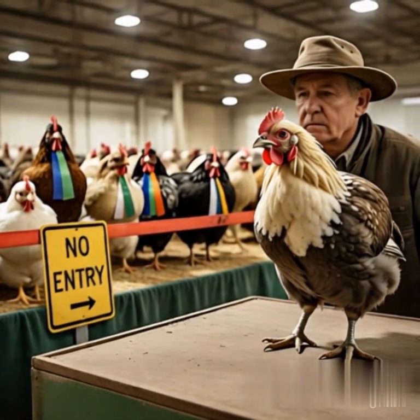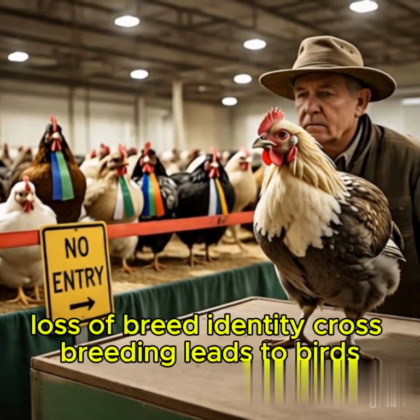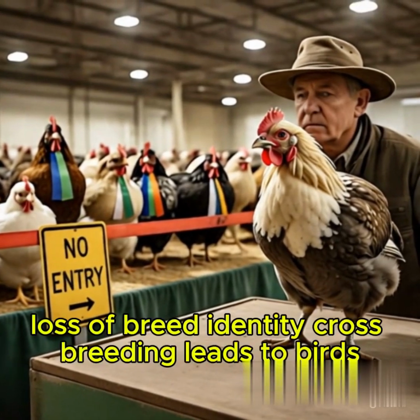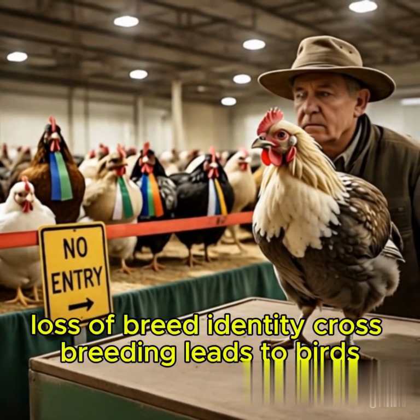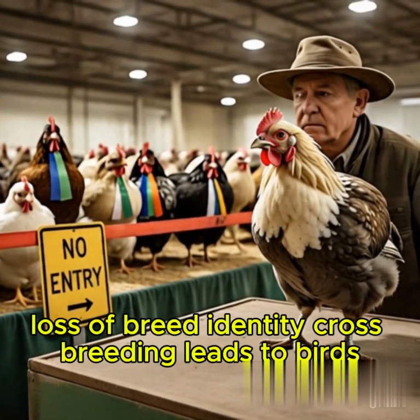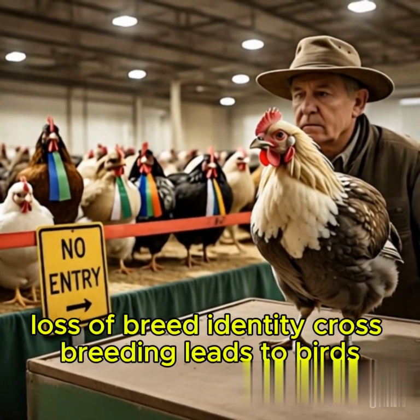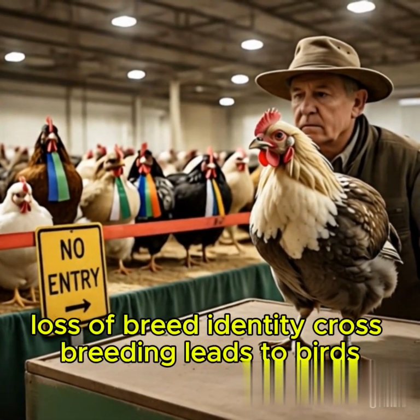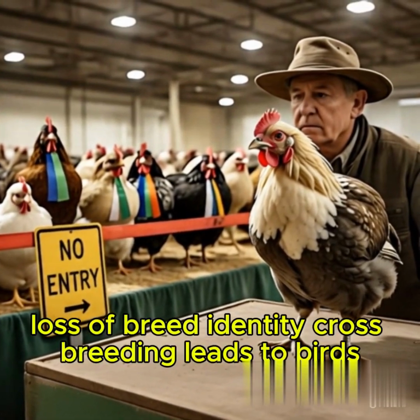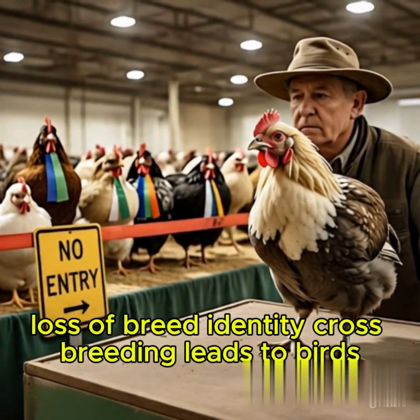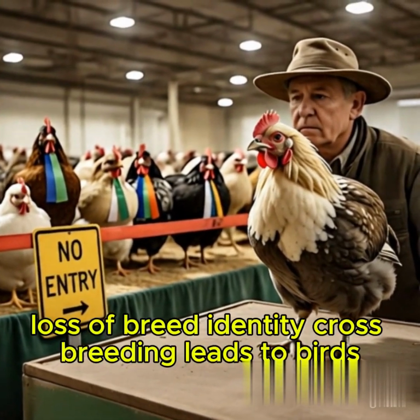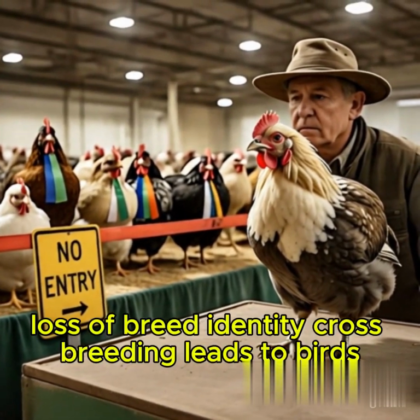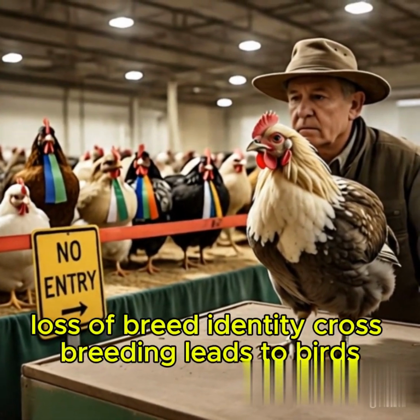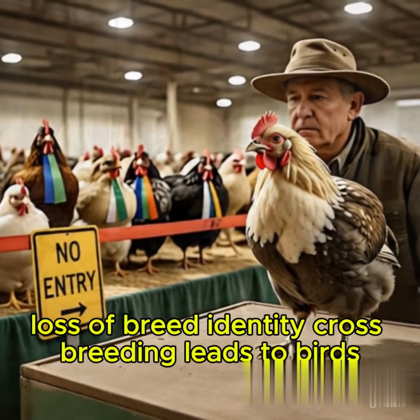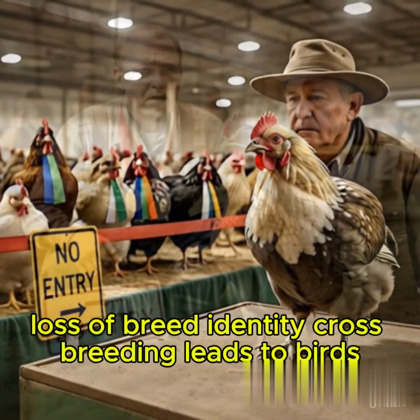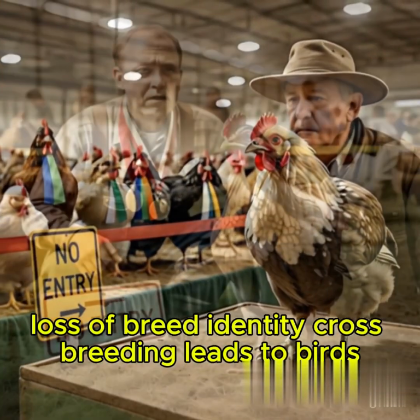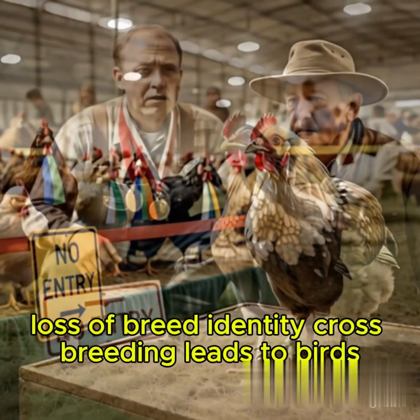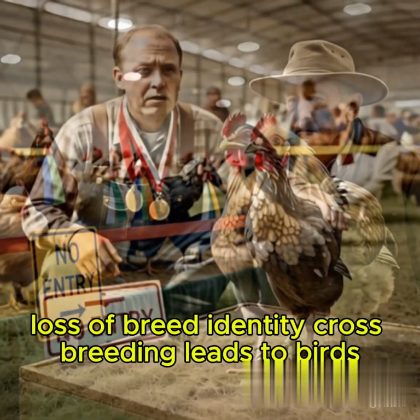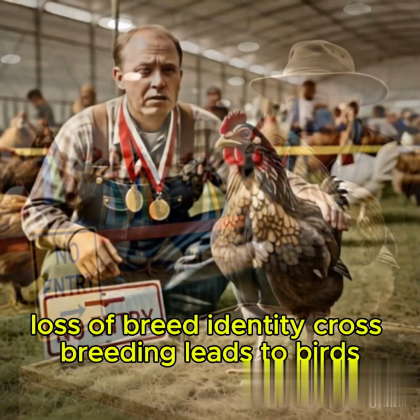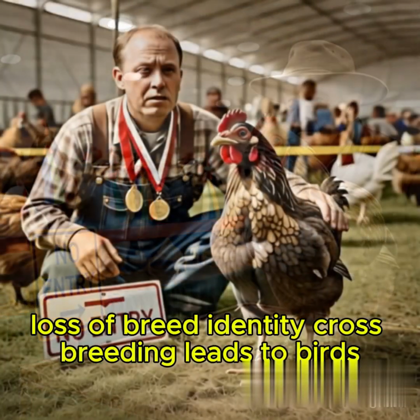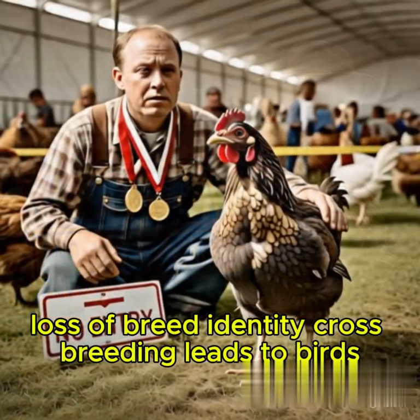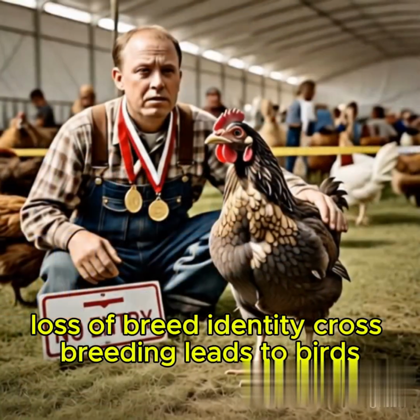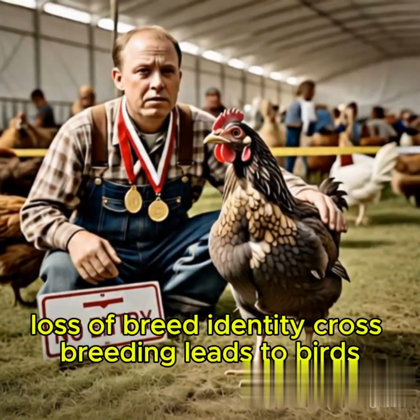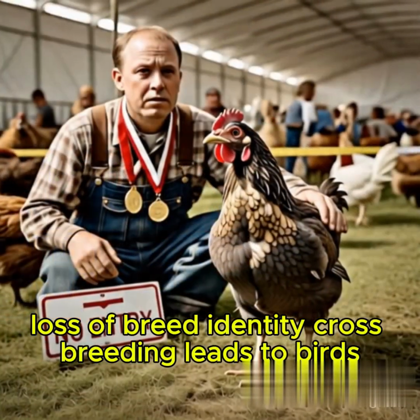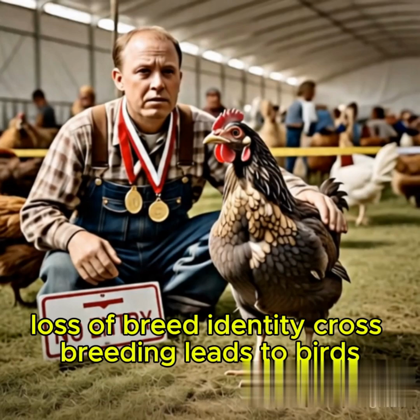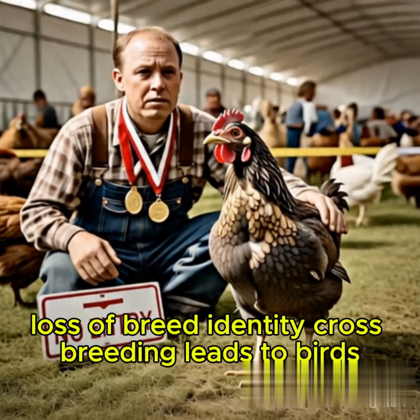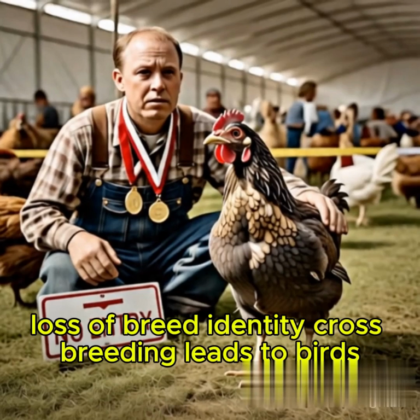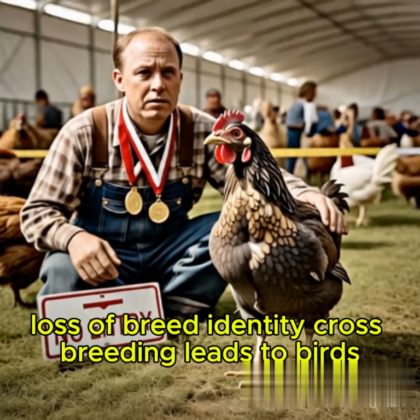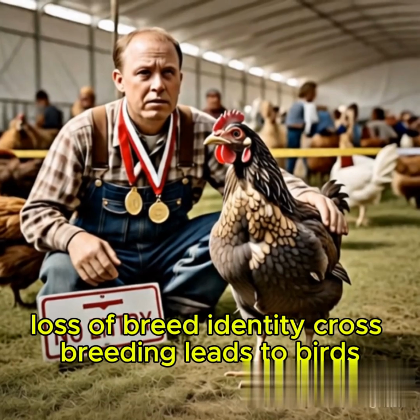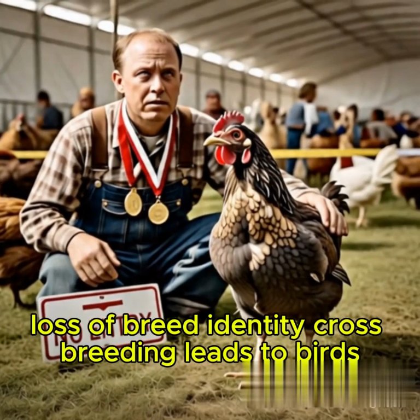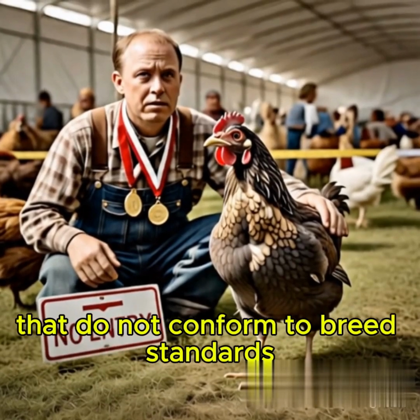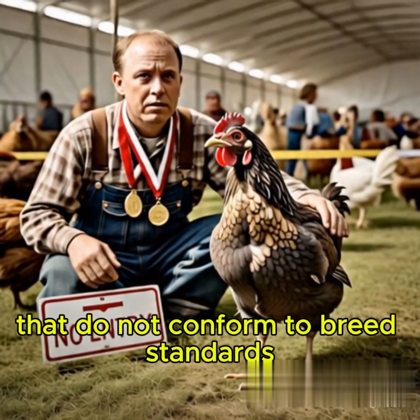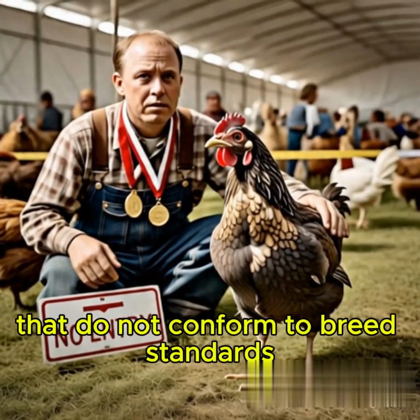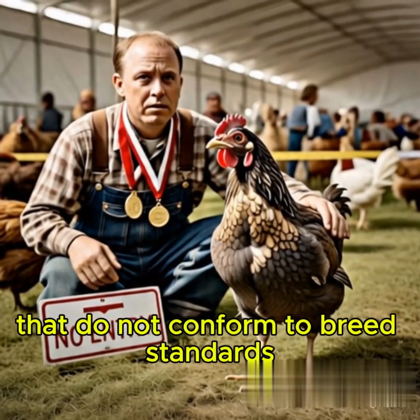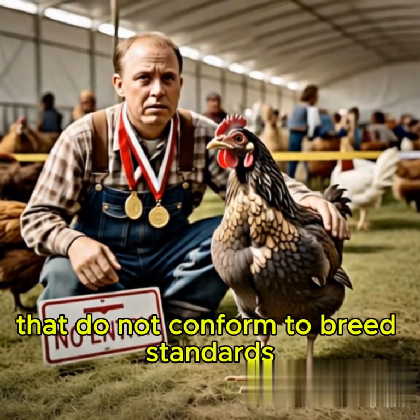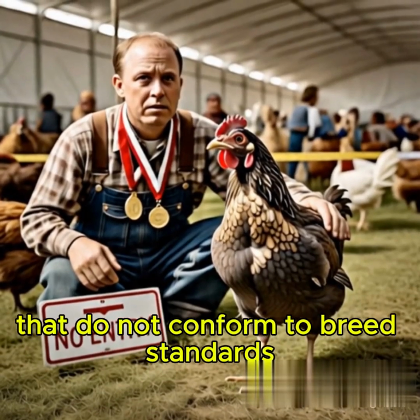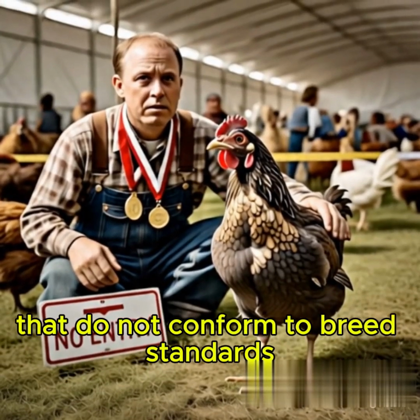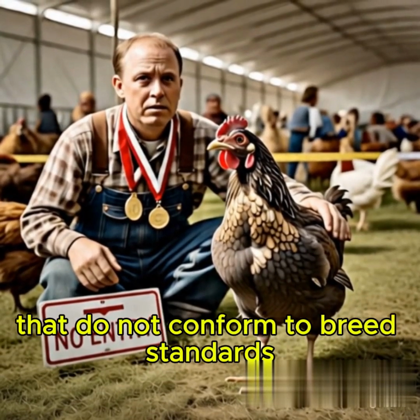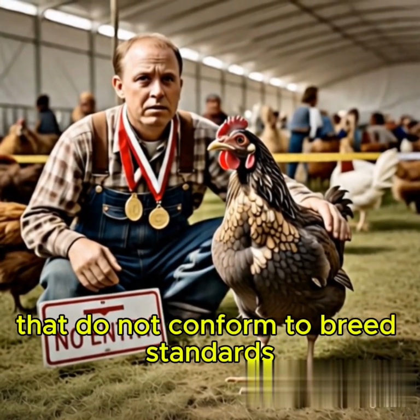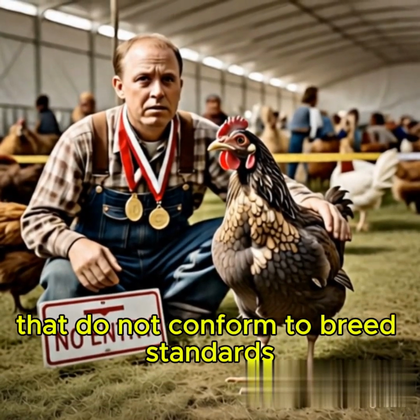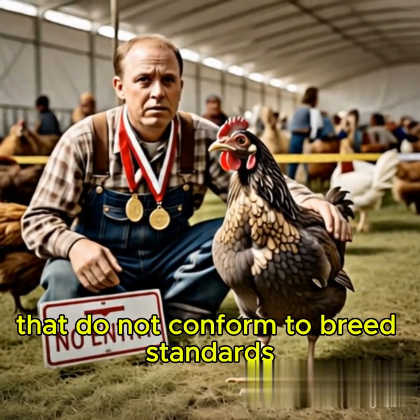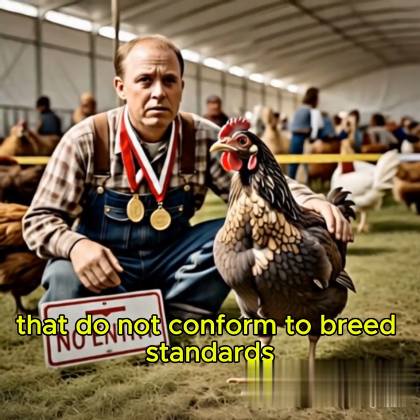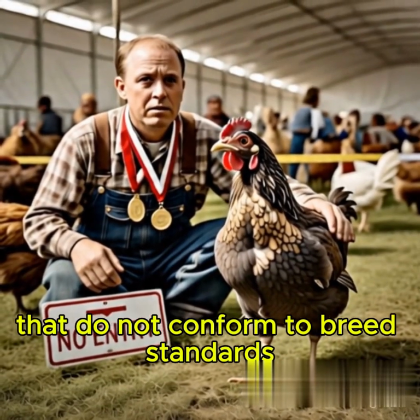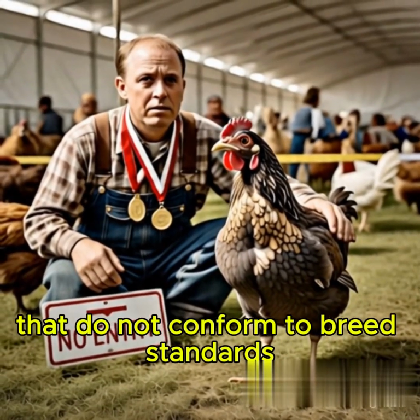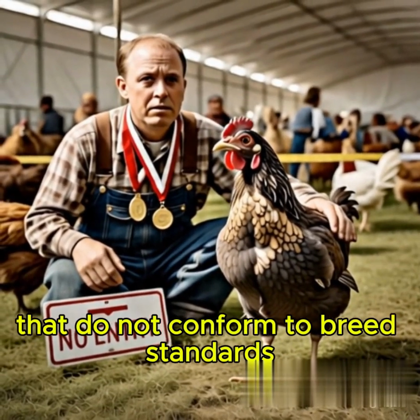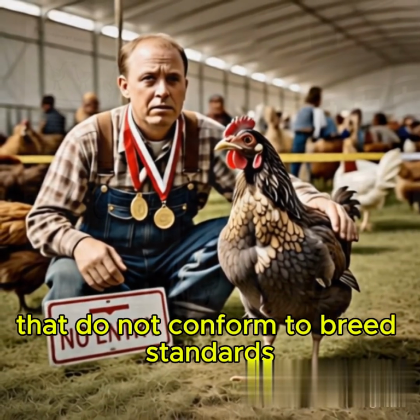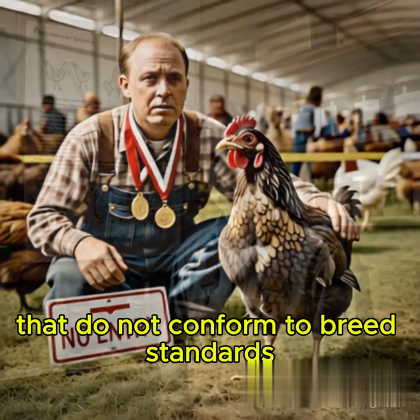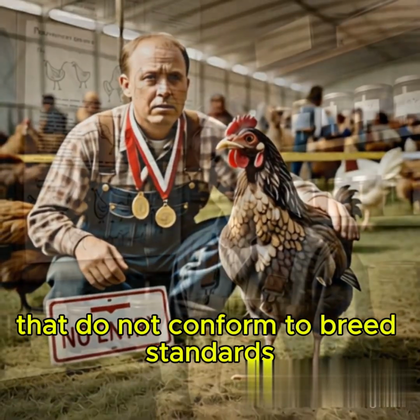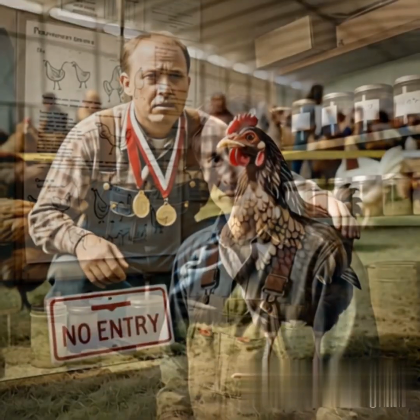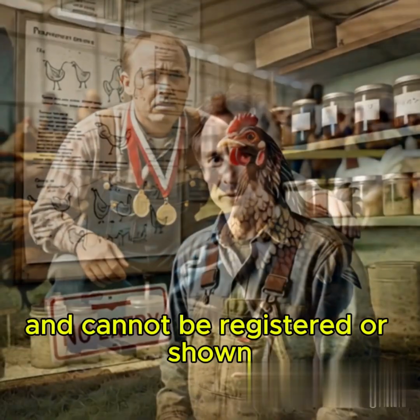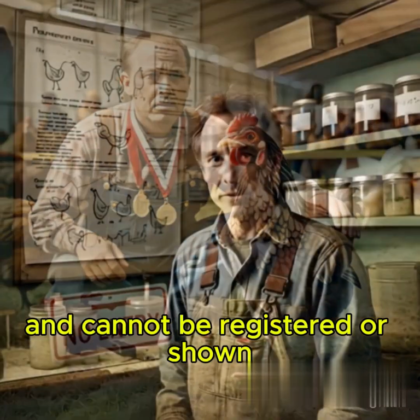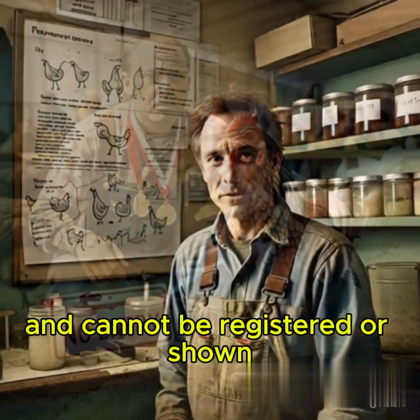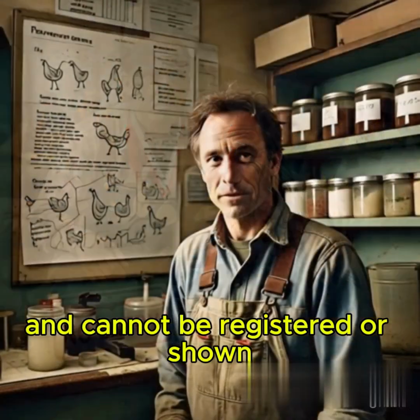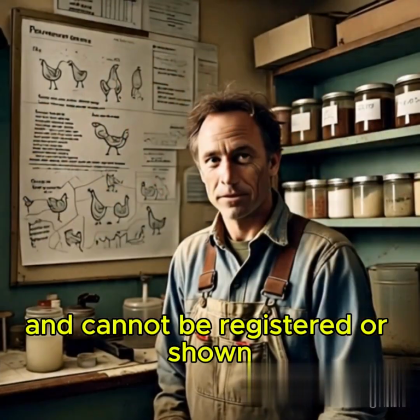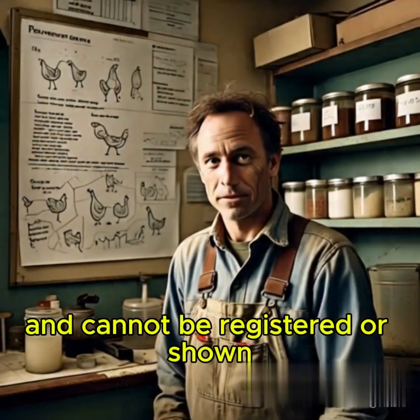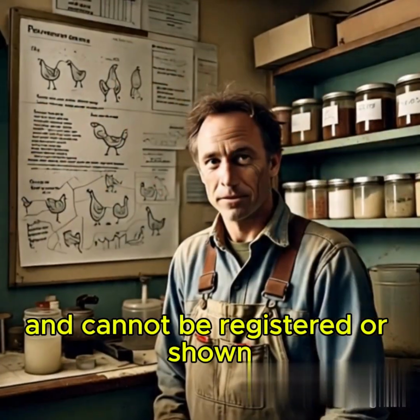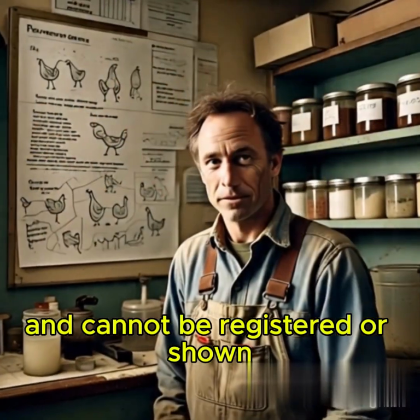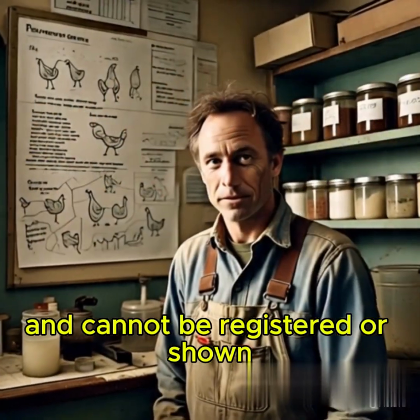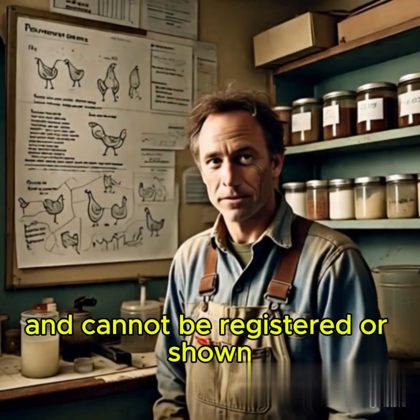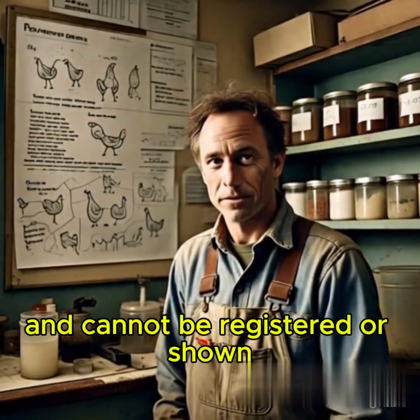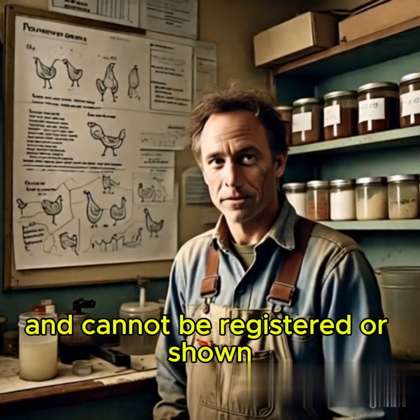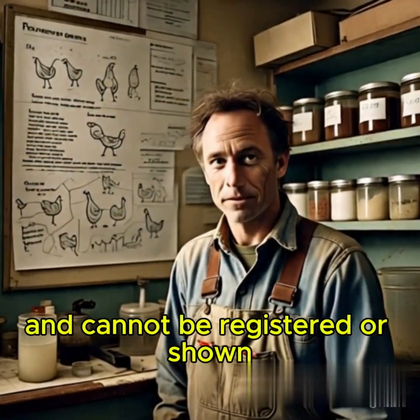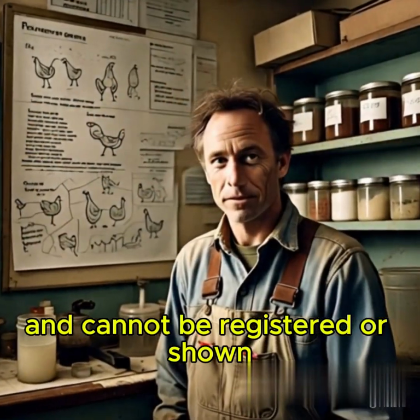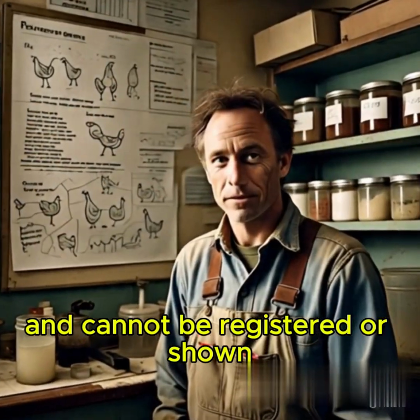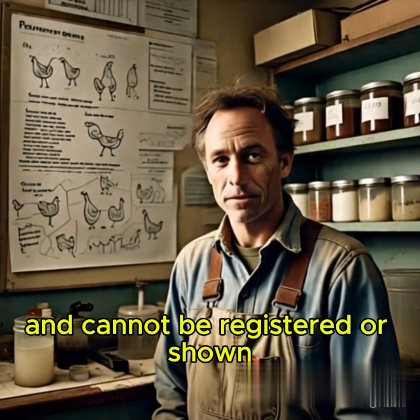Loss of Breed Identity: Crossbreeding leads to birds that do not conform to breed standards and cannot be registered or shown.